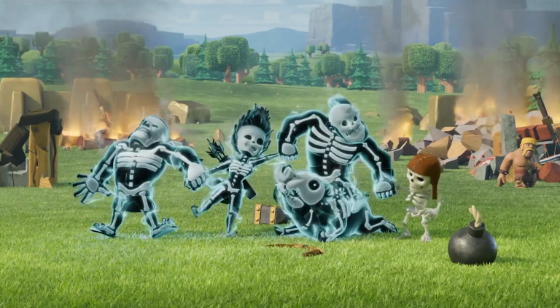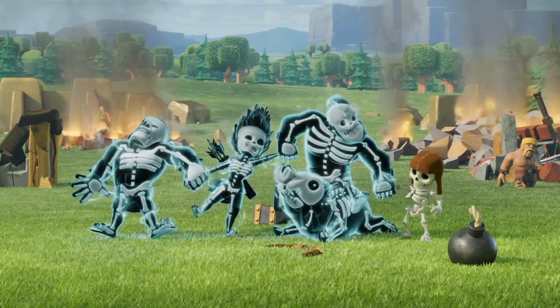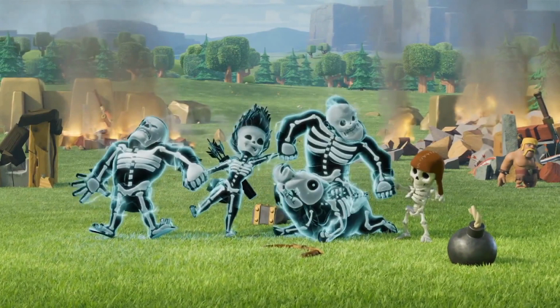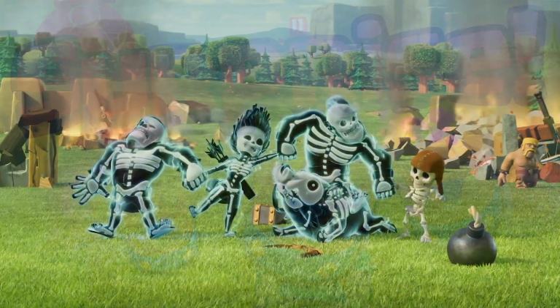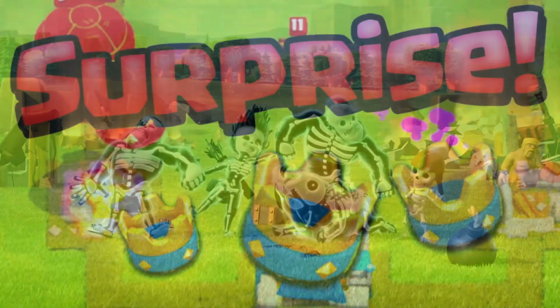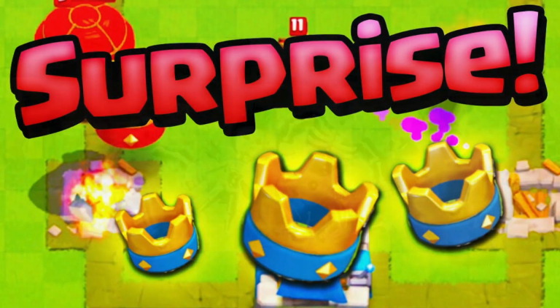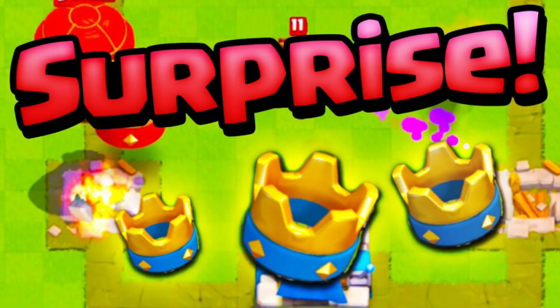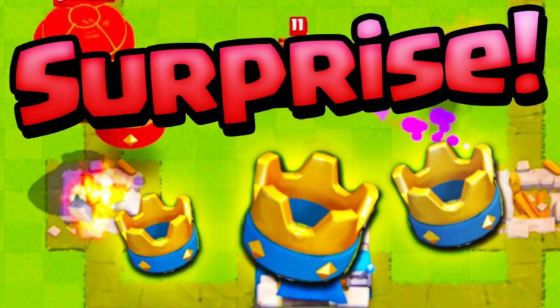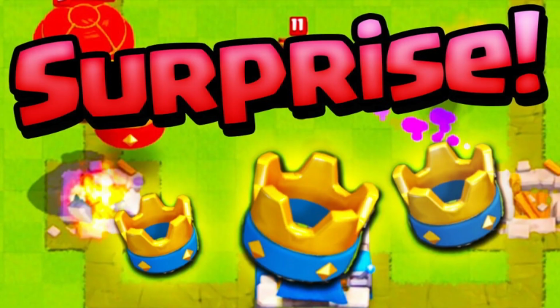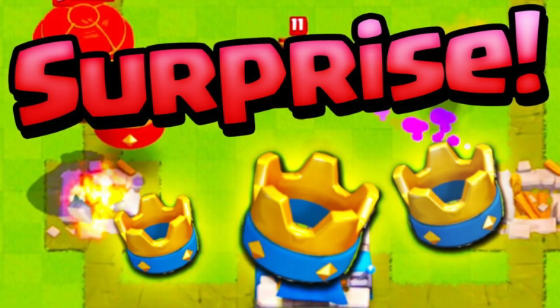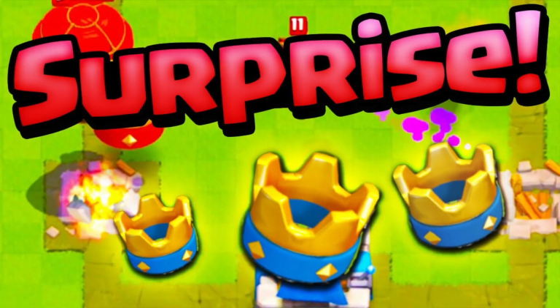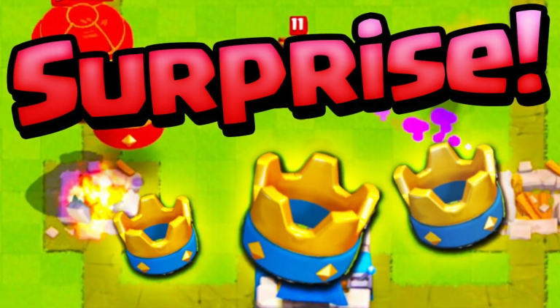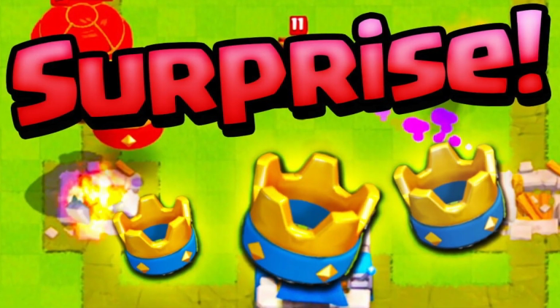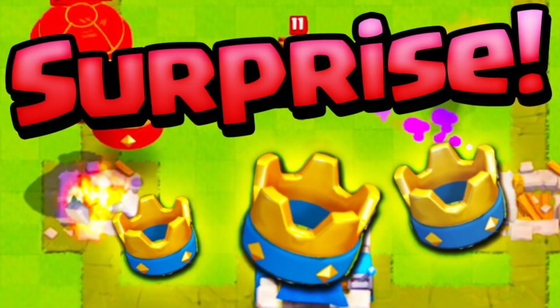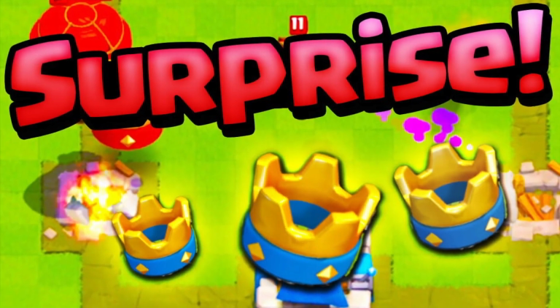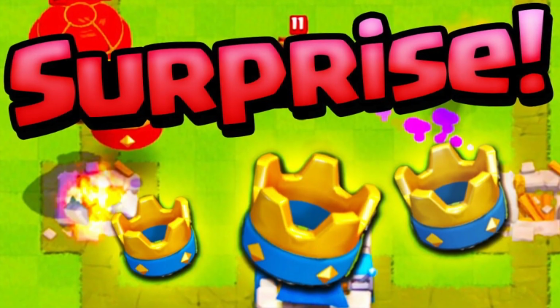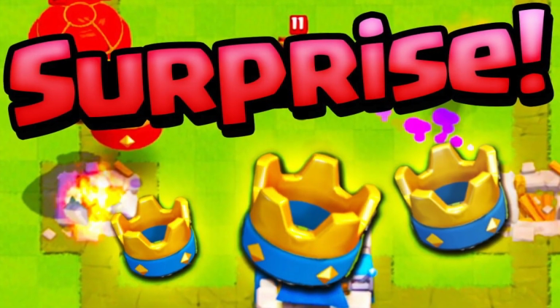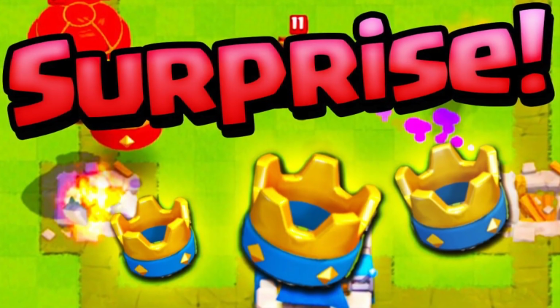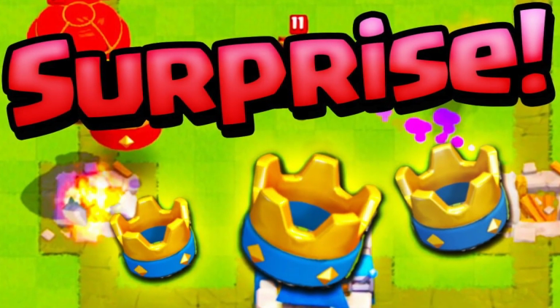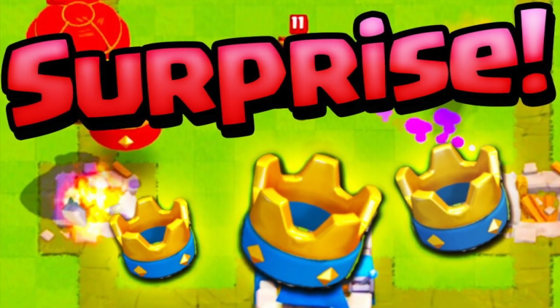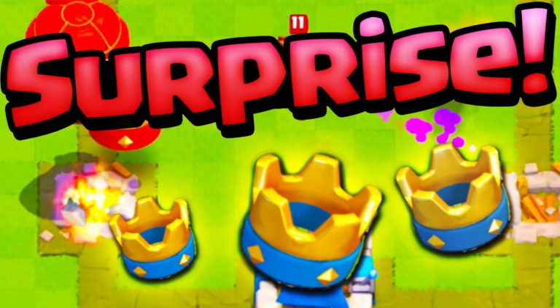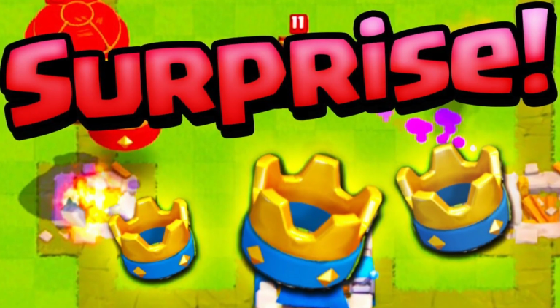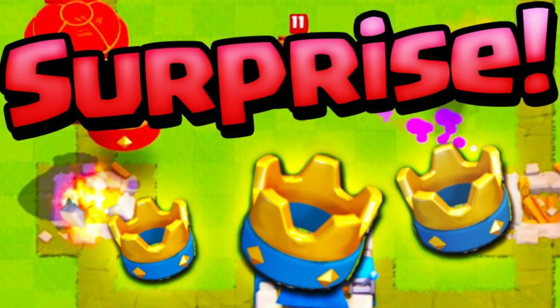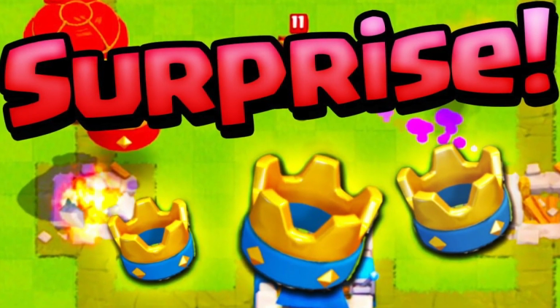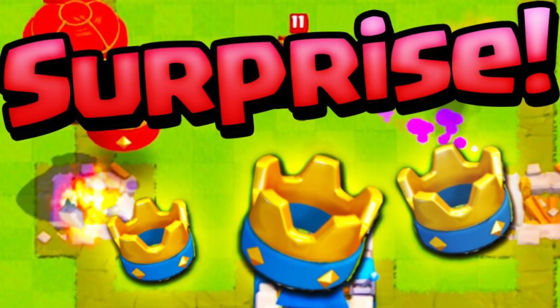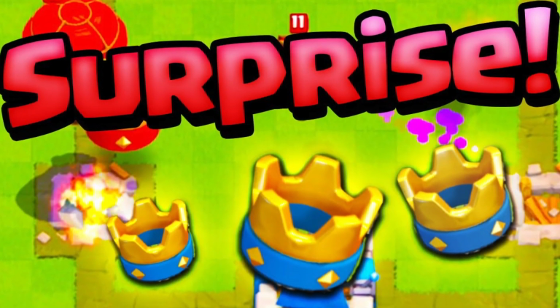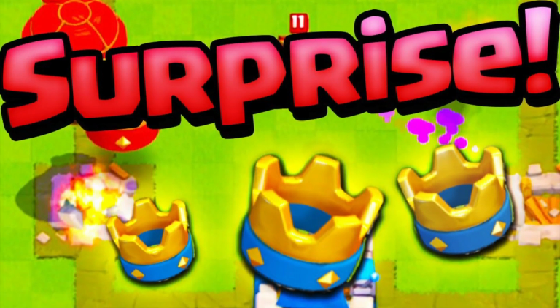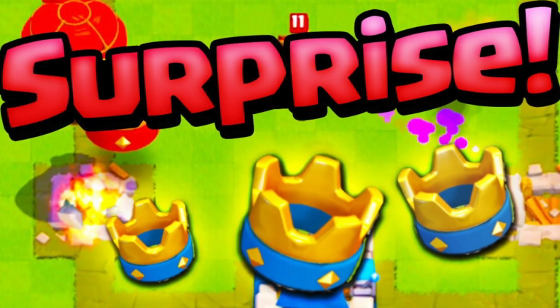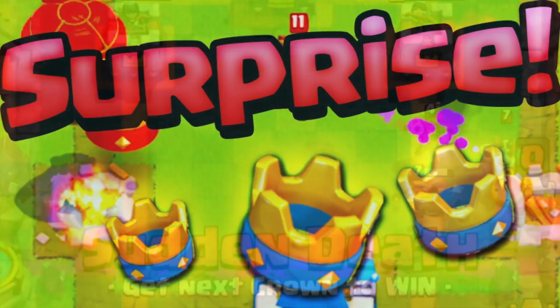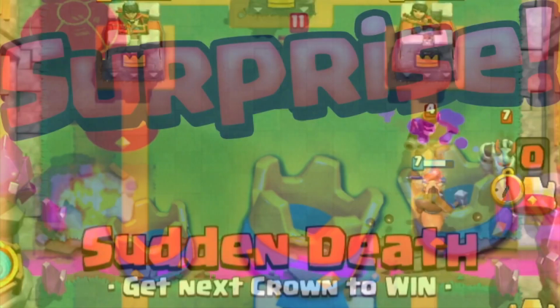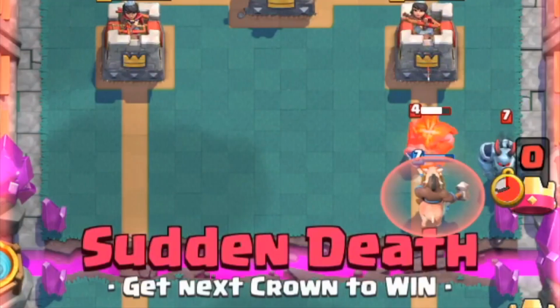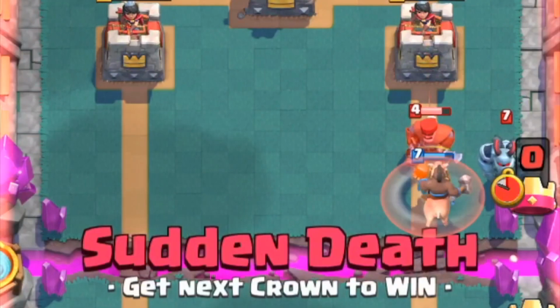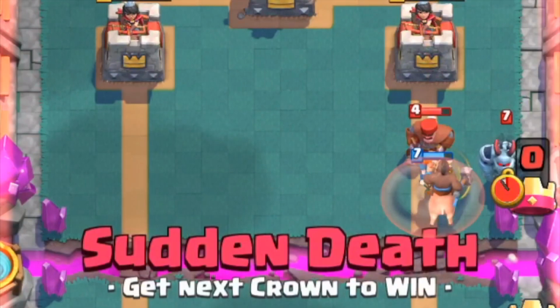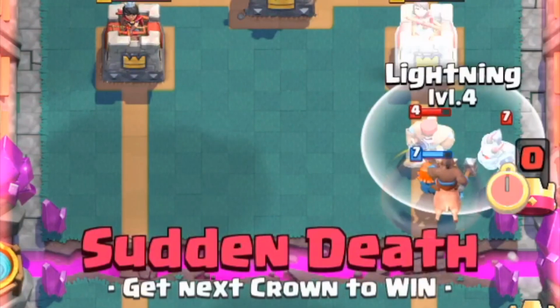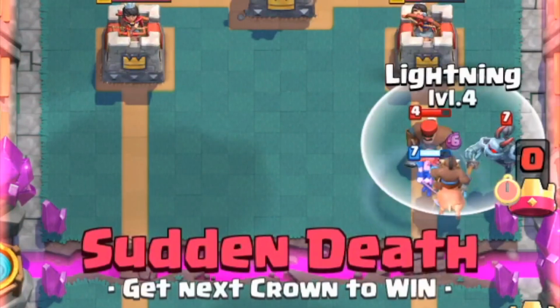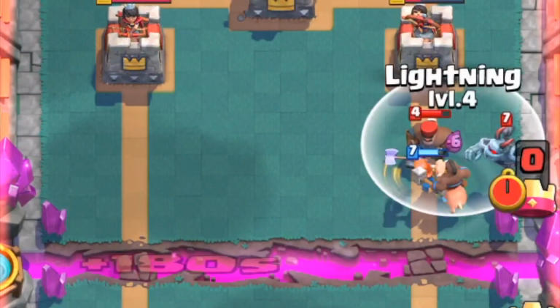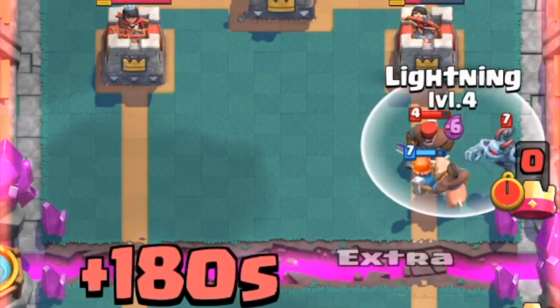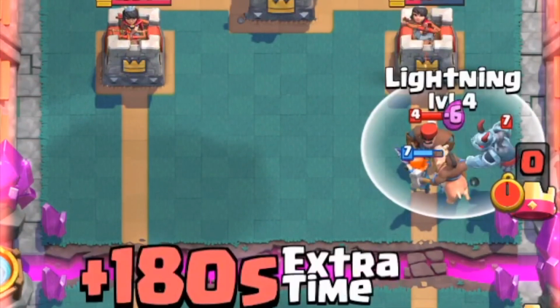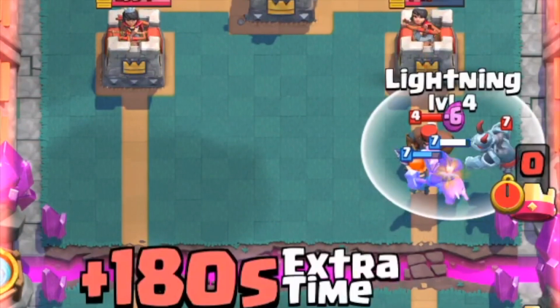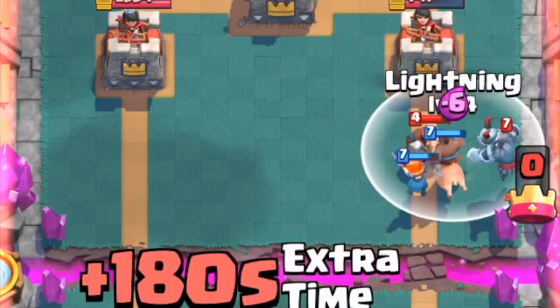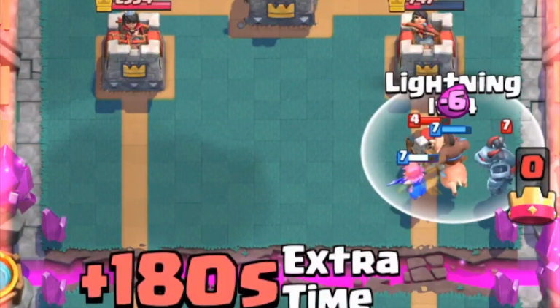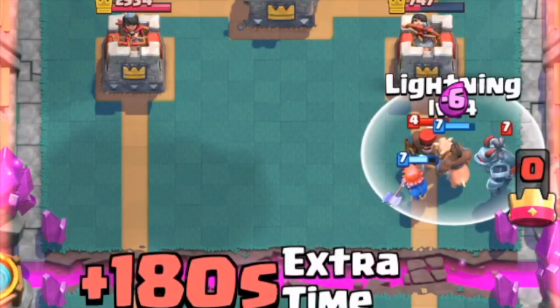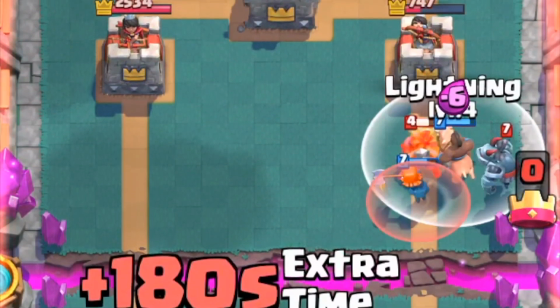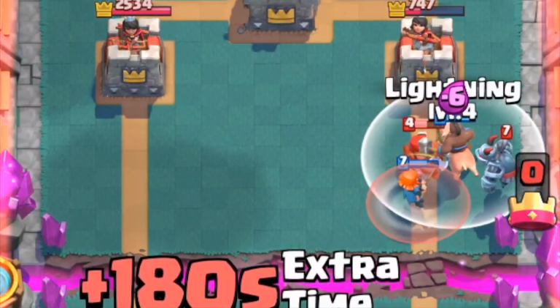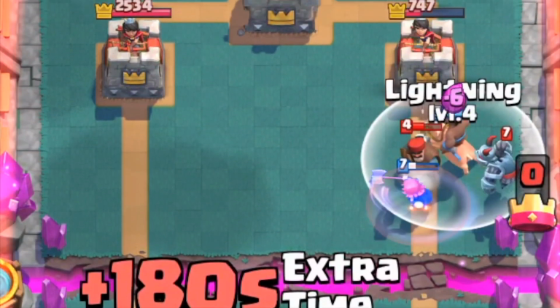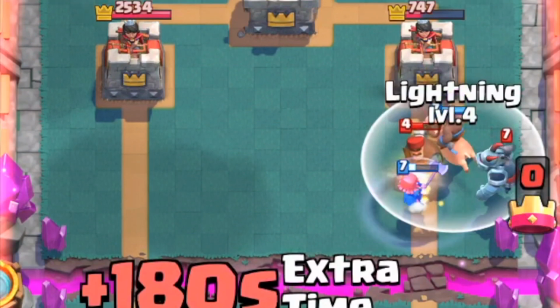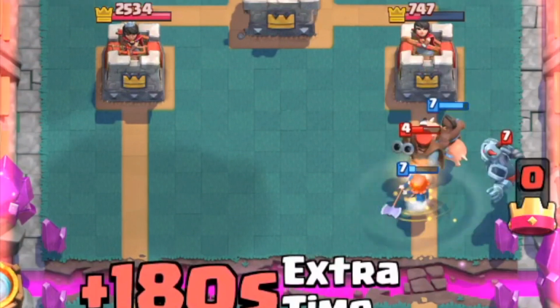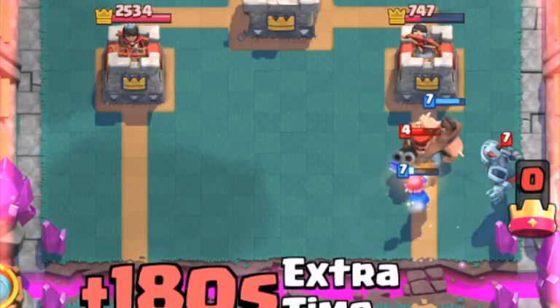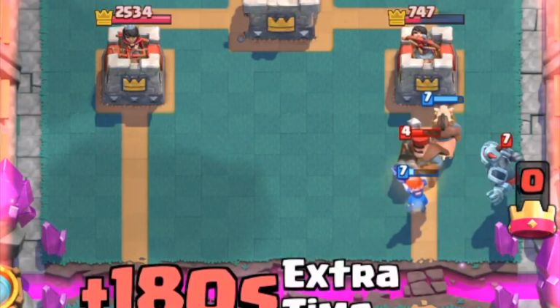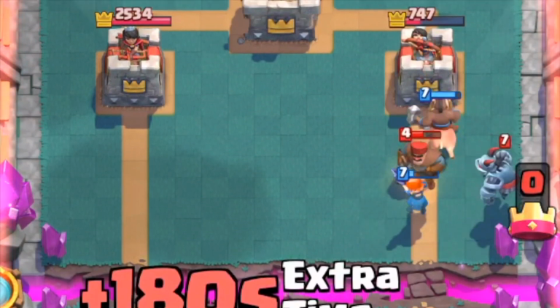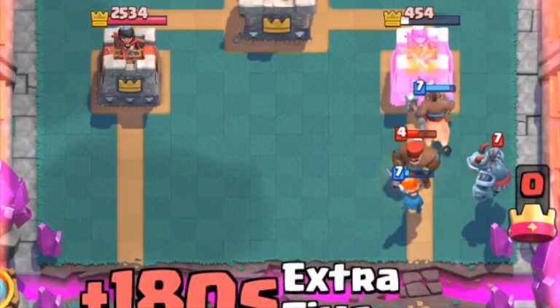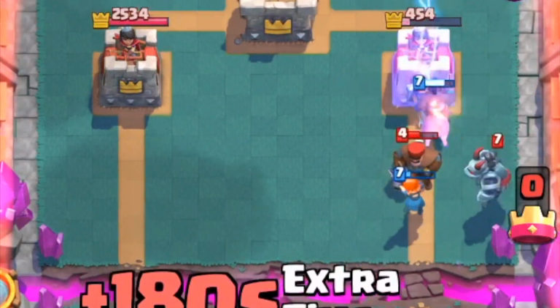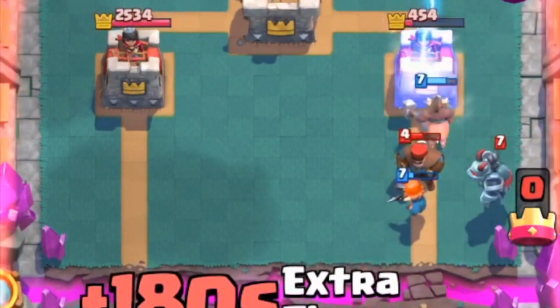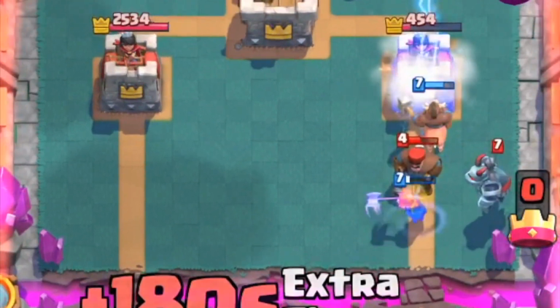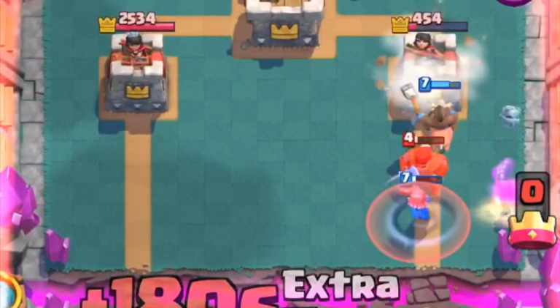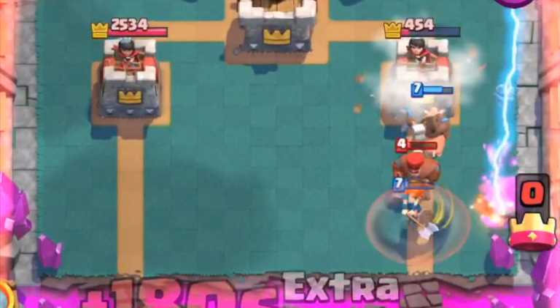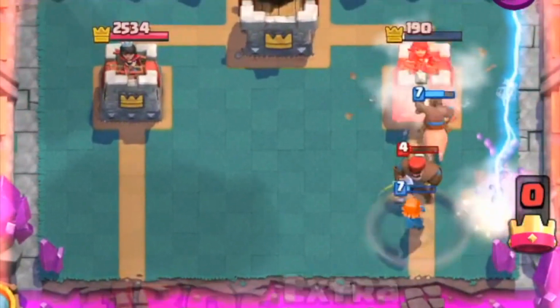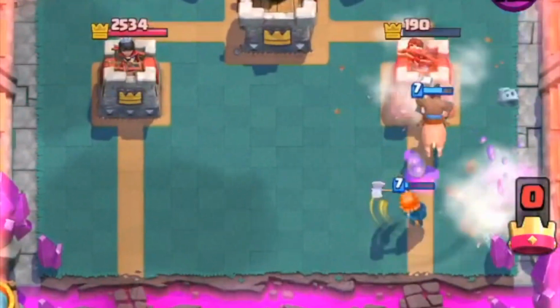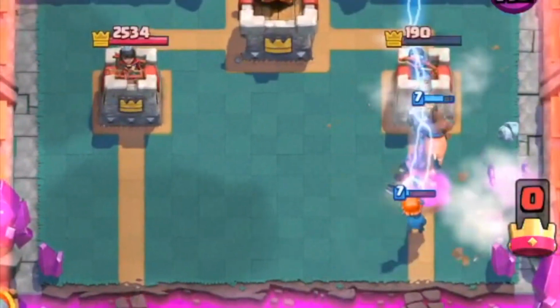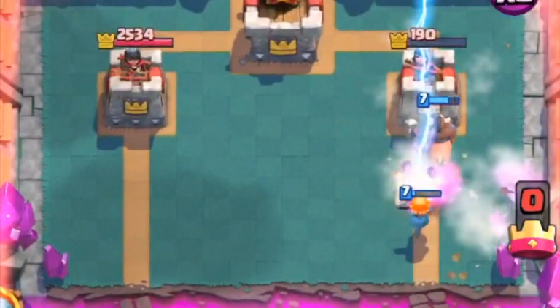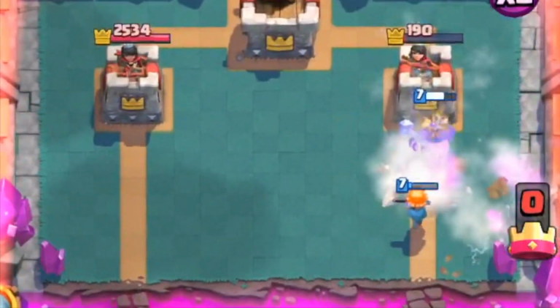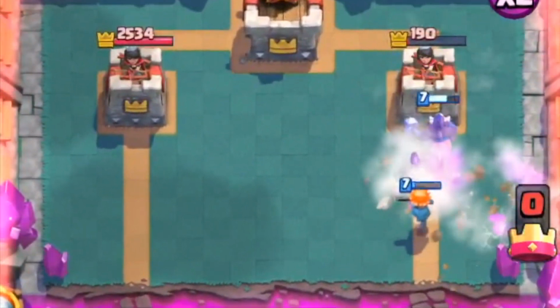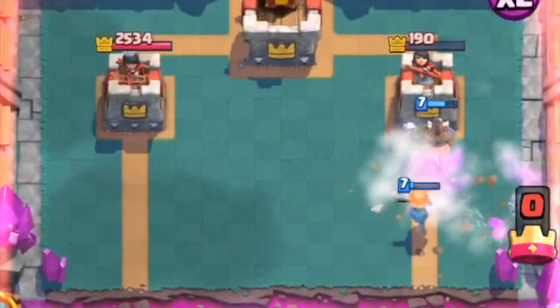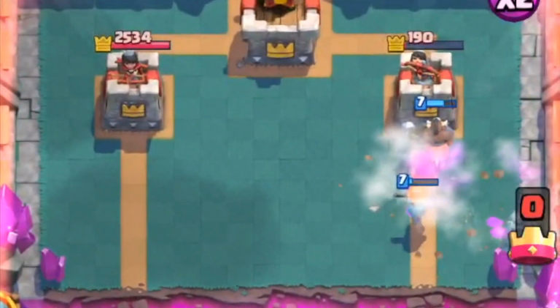Also, Lightning can be used as a surprise card. Hold your Lightning until the very end and use it with that Hog to surprise your opponent and take the game.